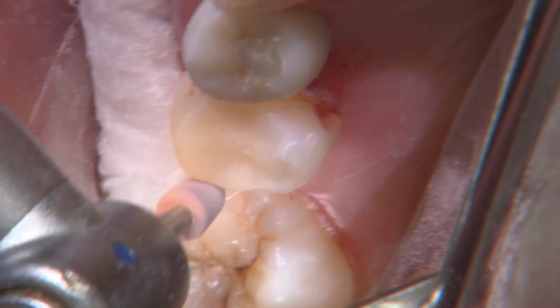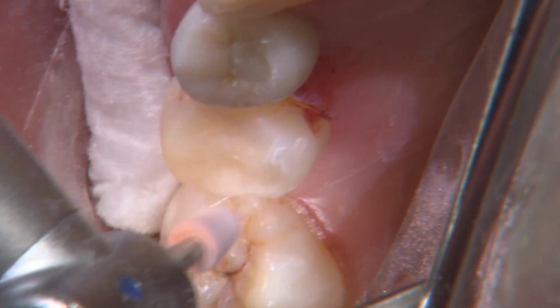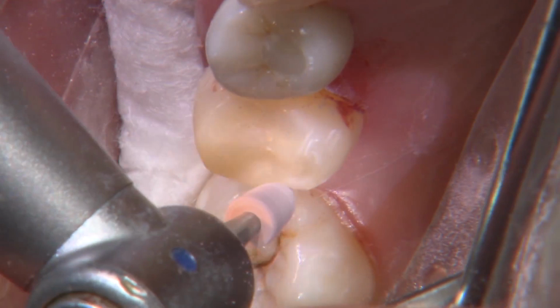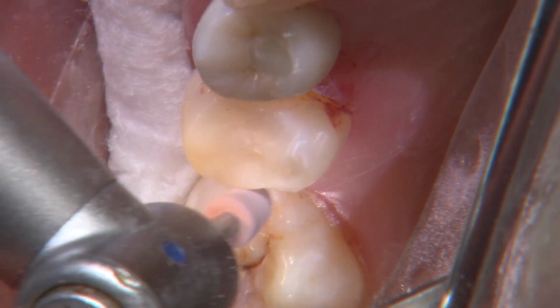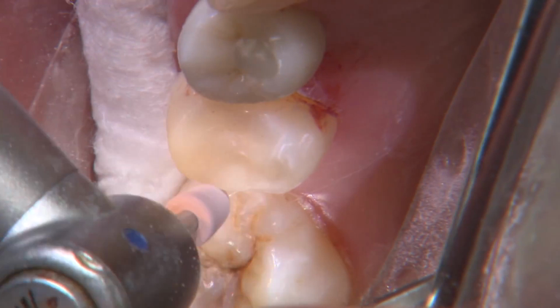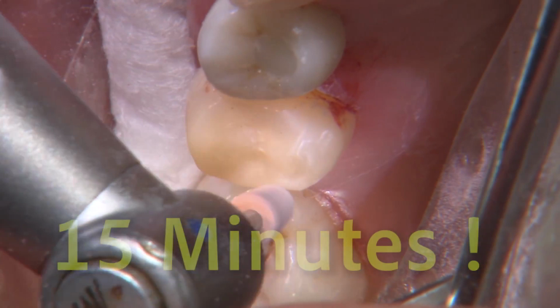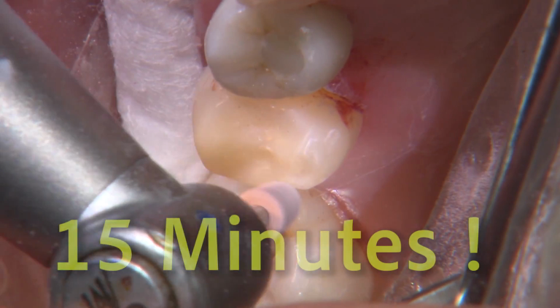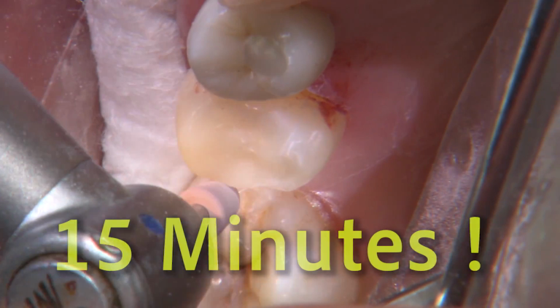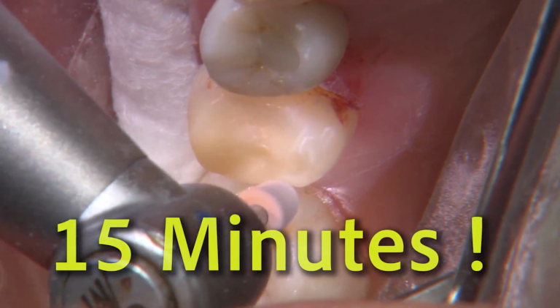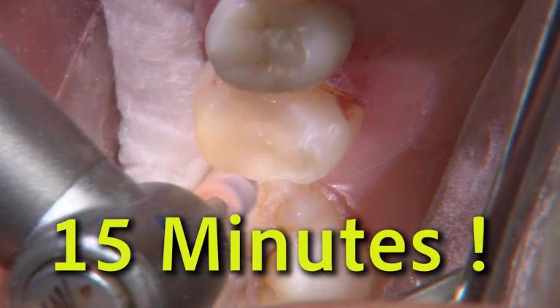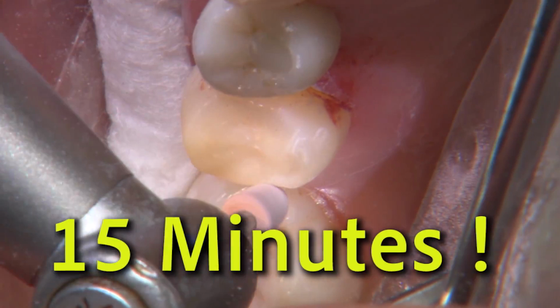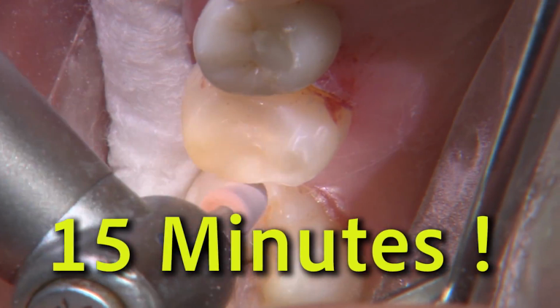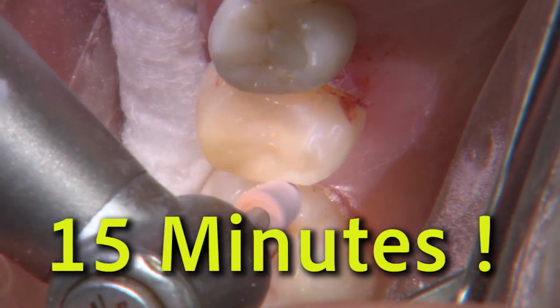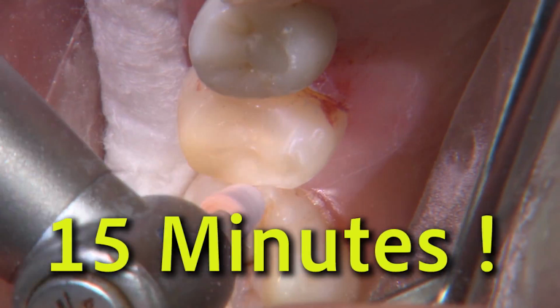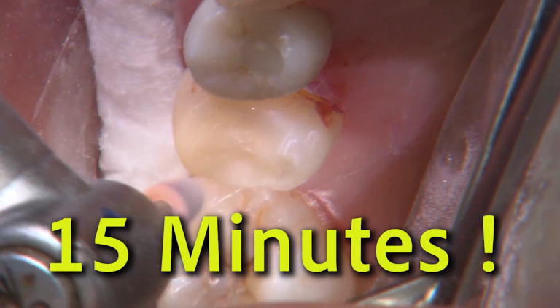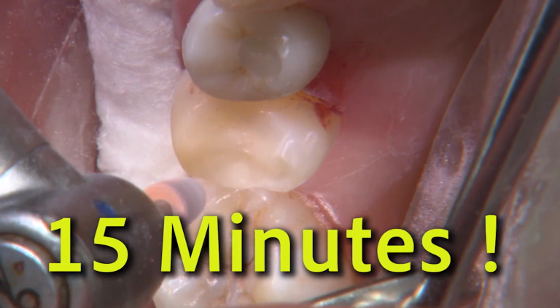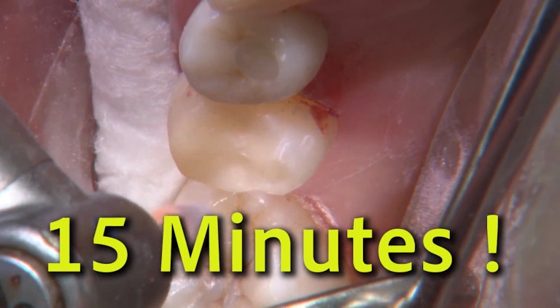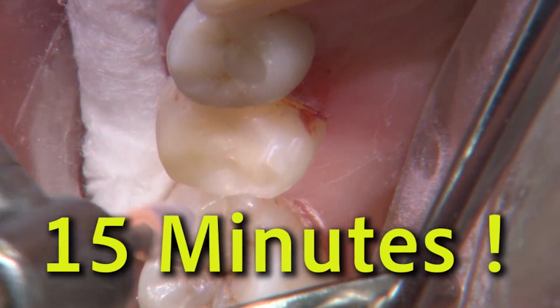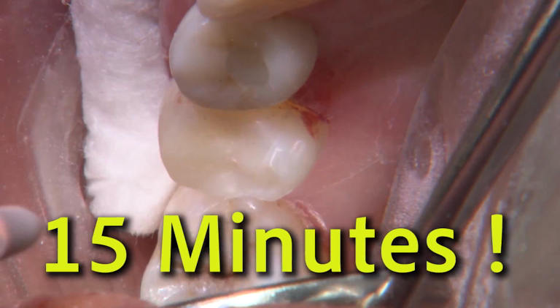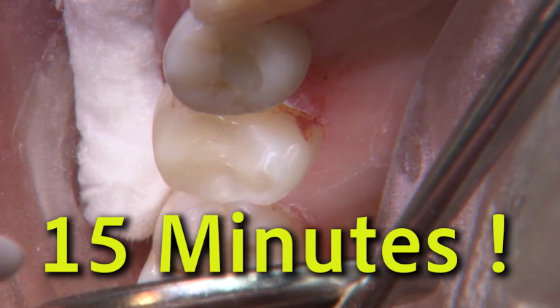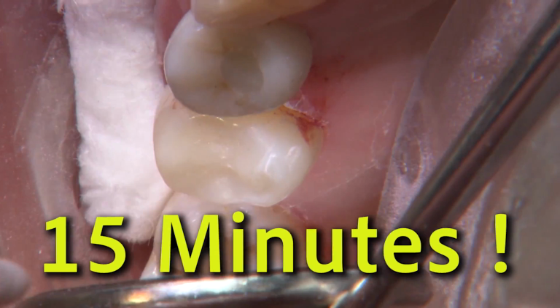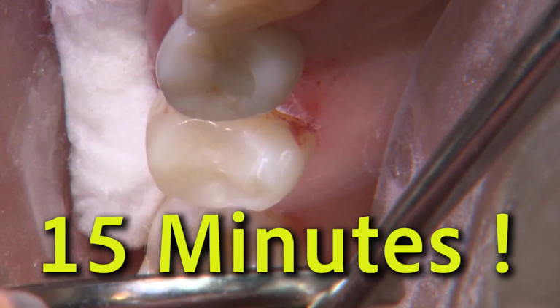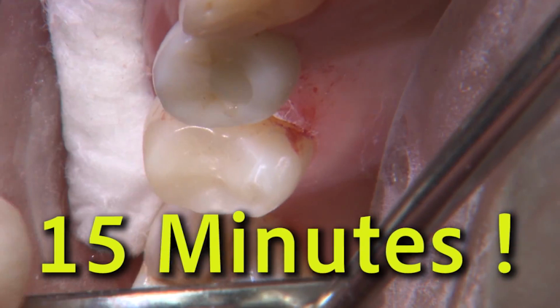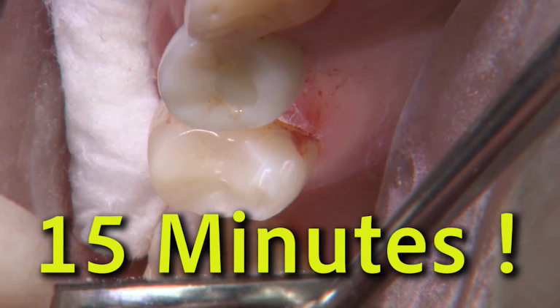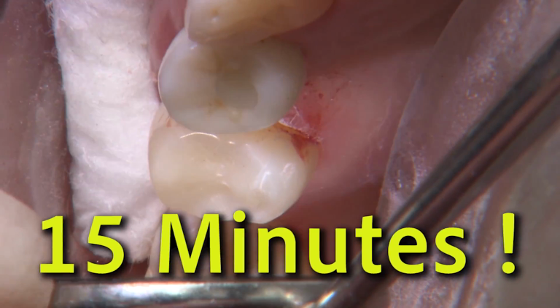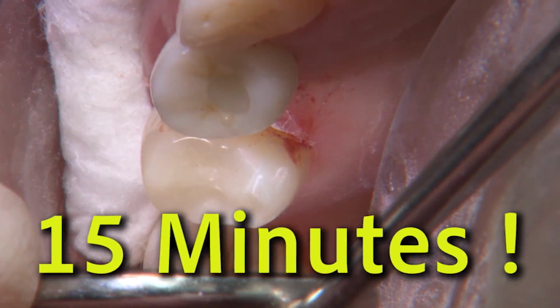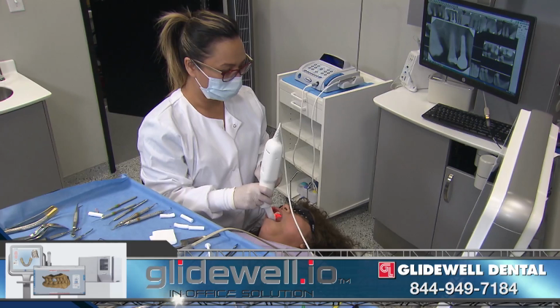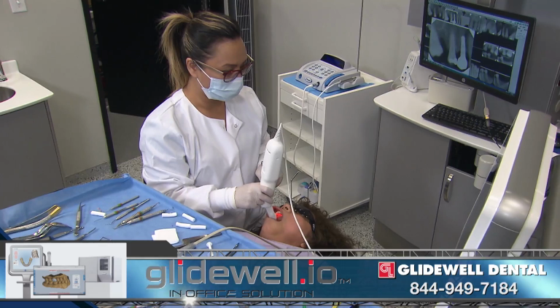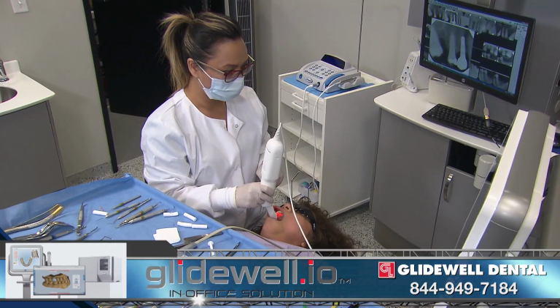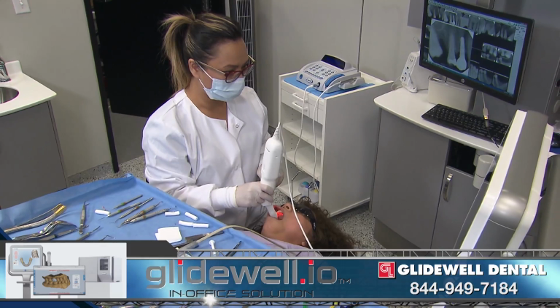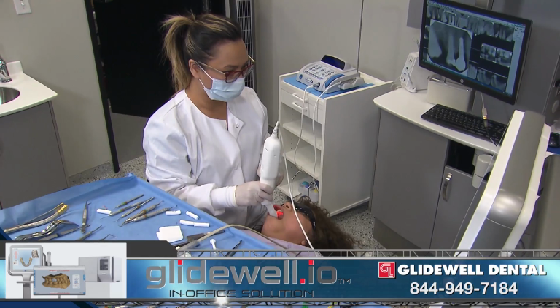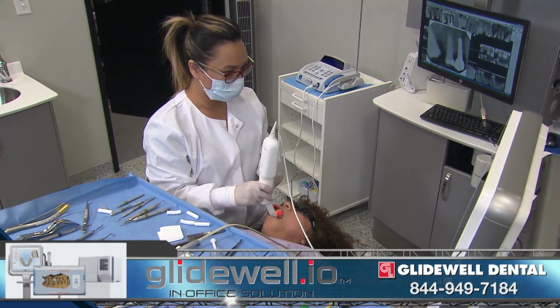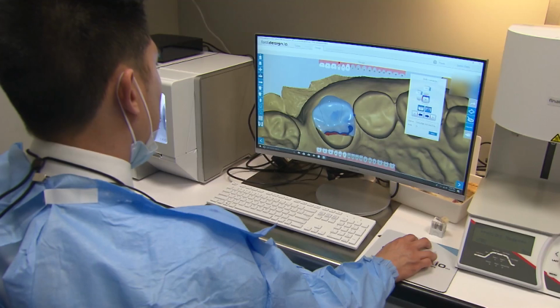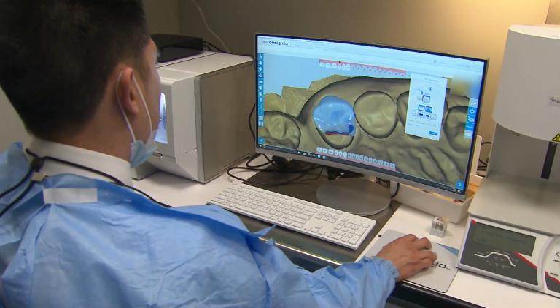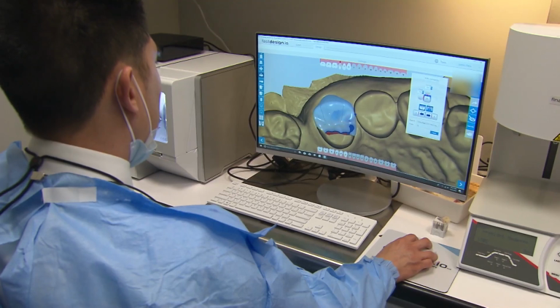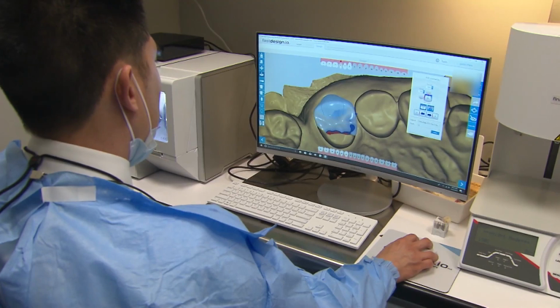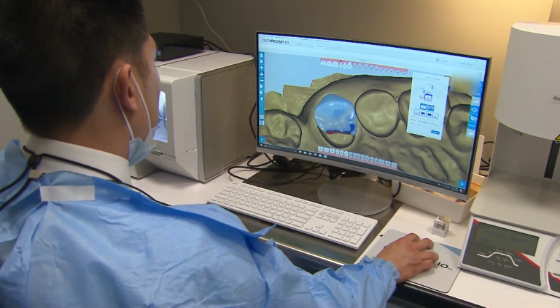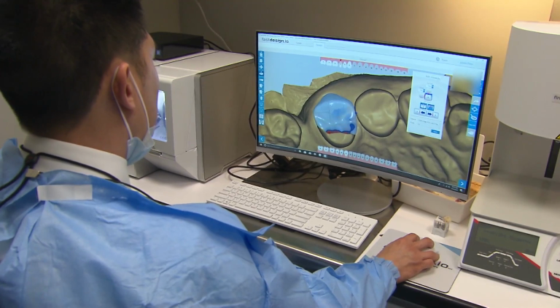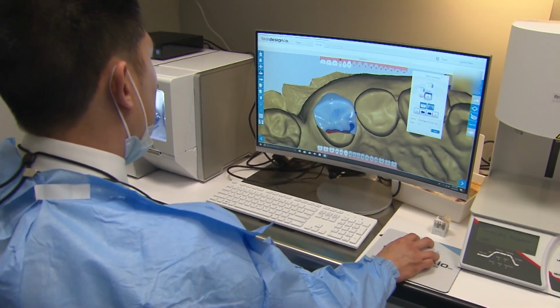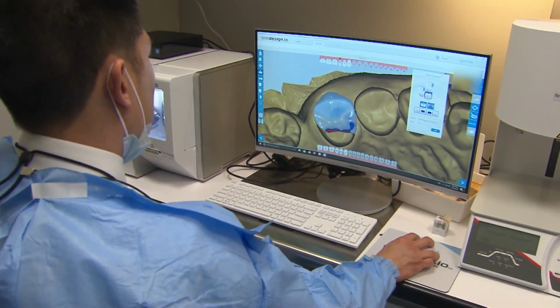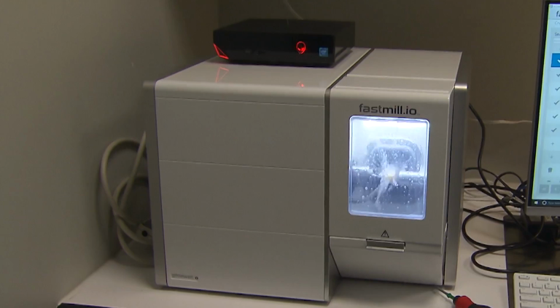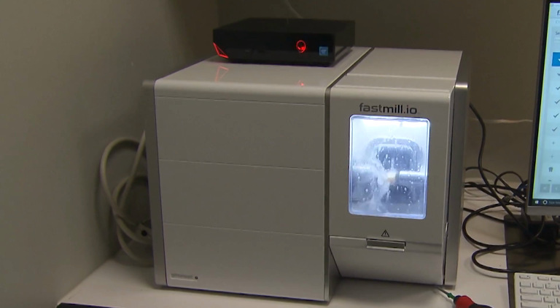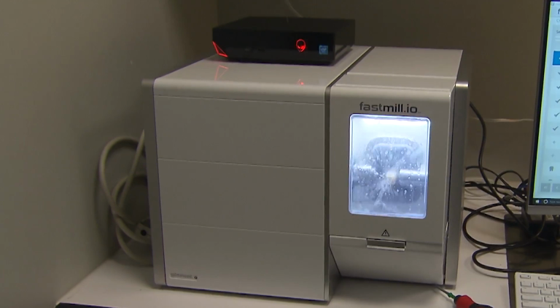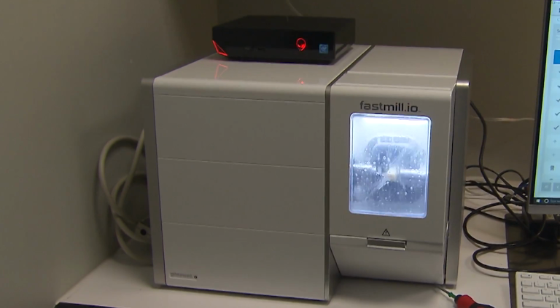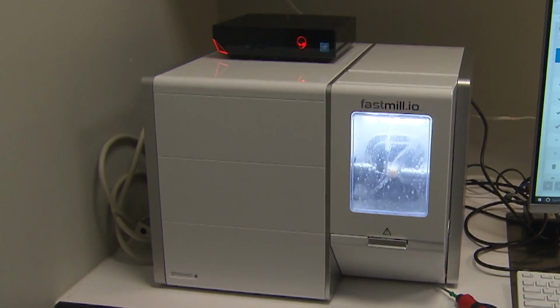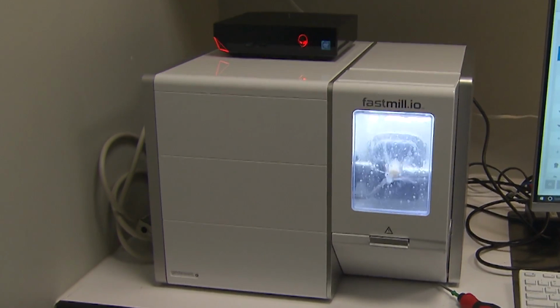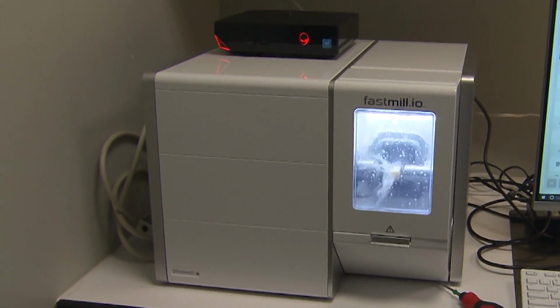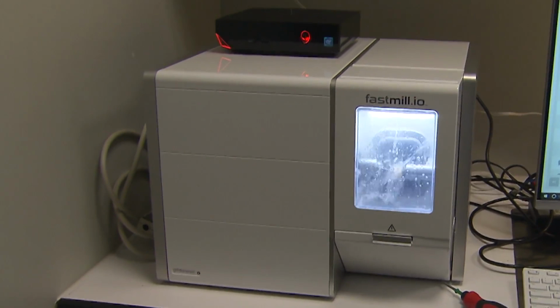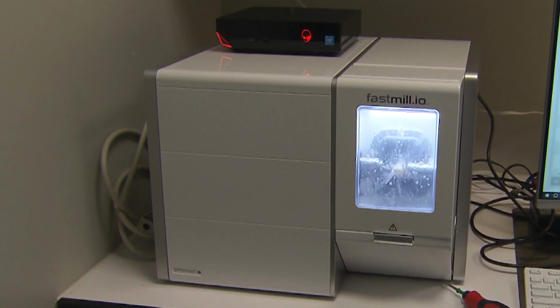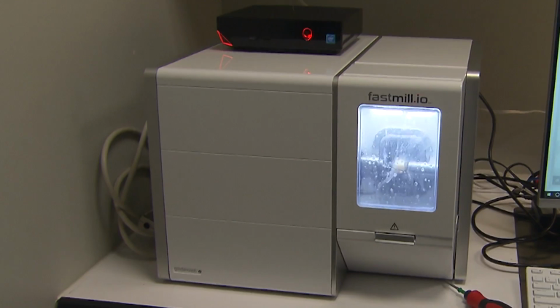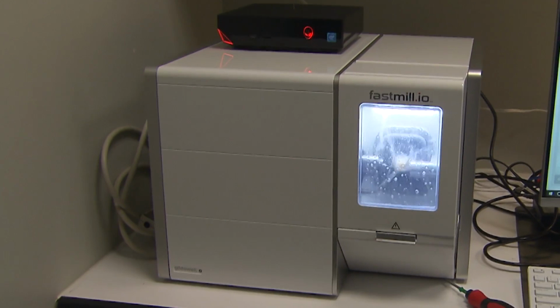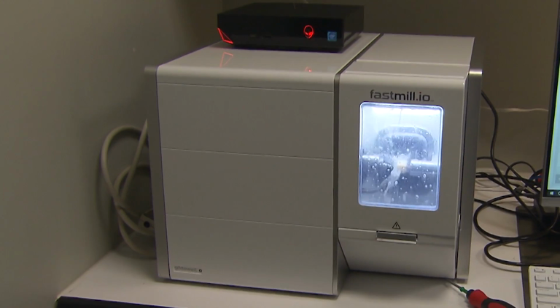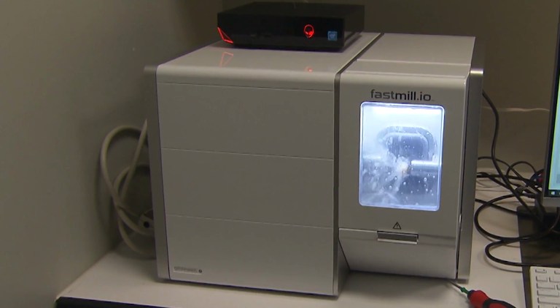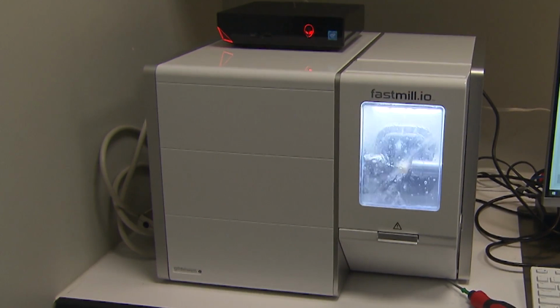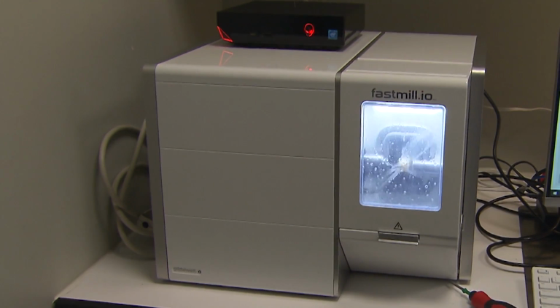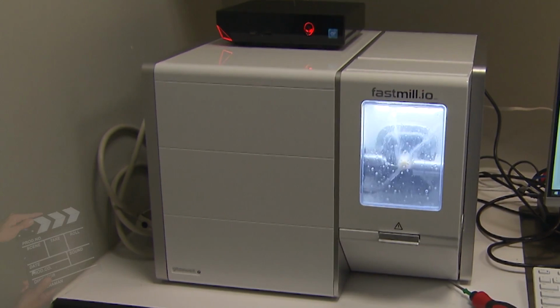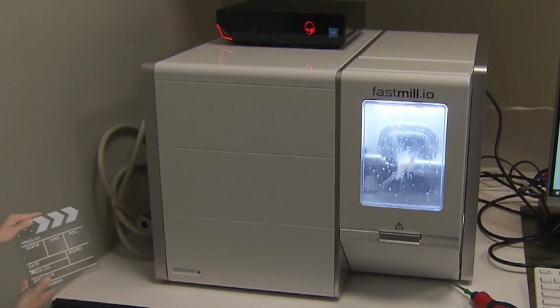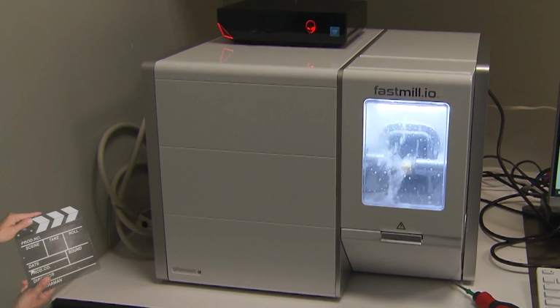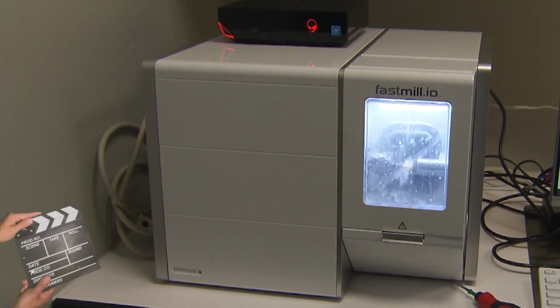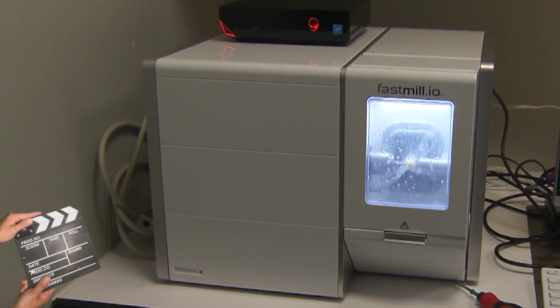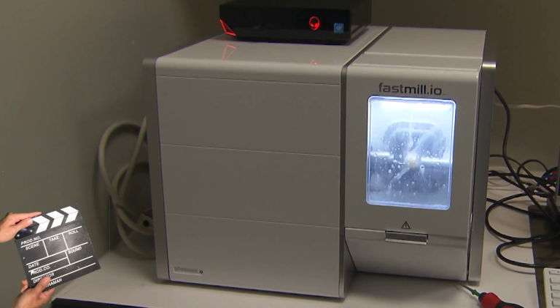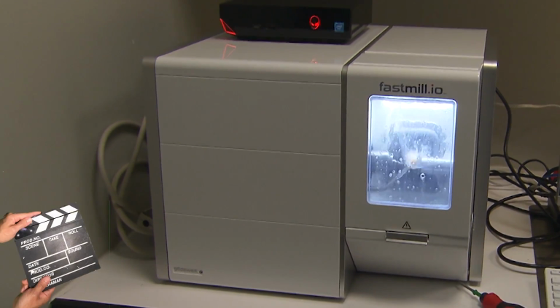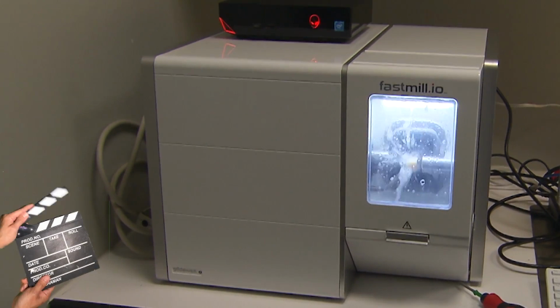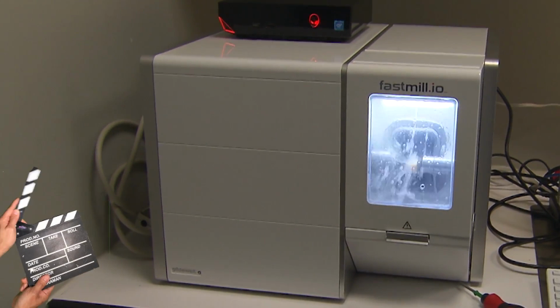In less than 15 minutes, we were able to scan, design, and mill this restoration using Camouflage Now.